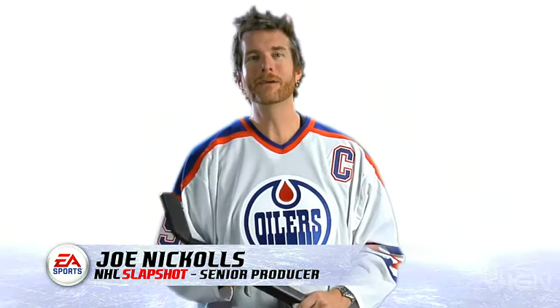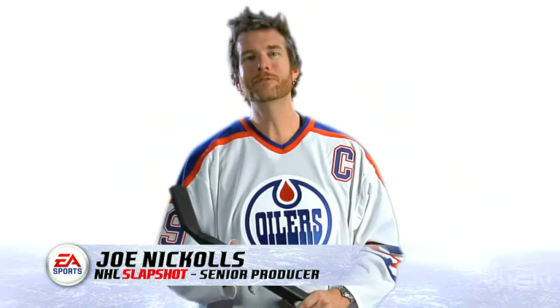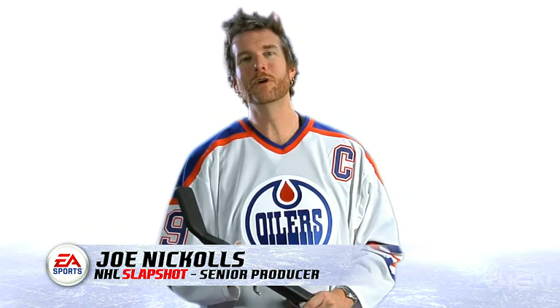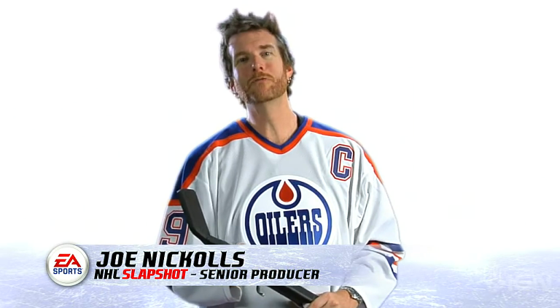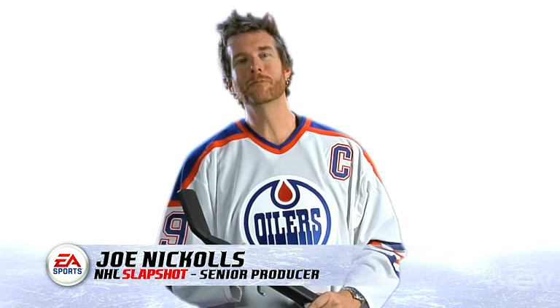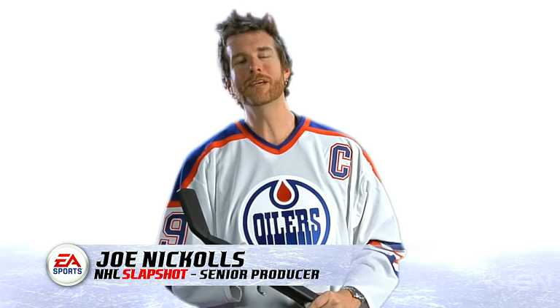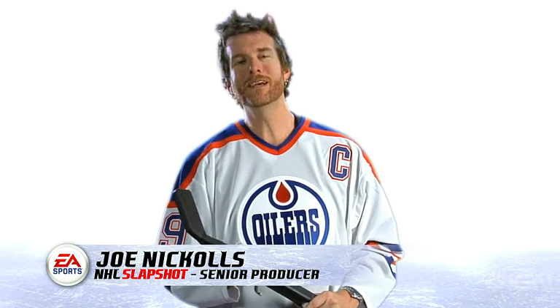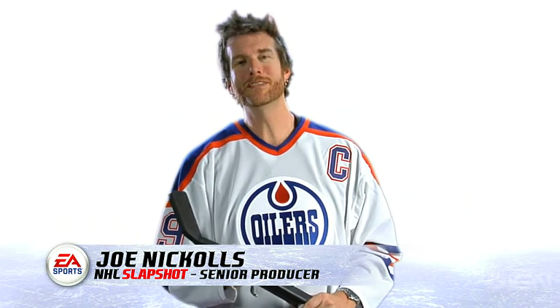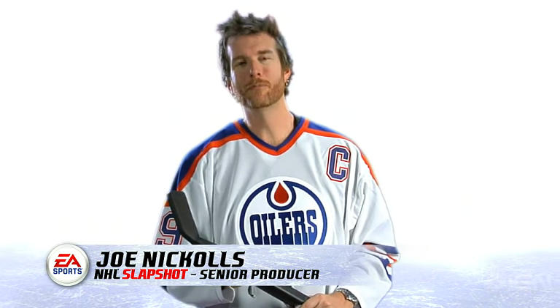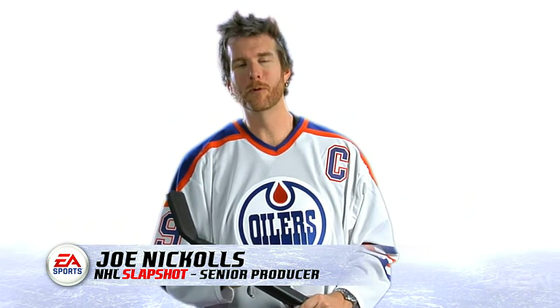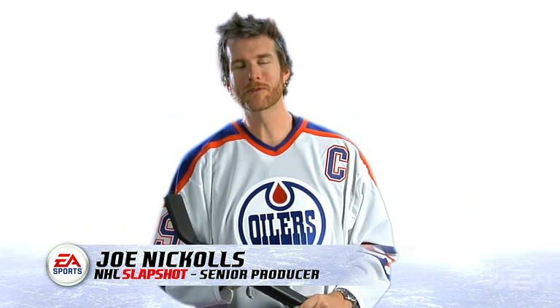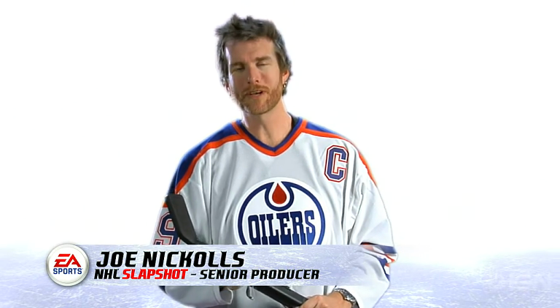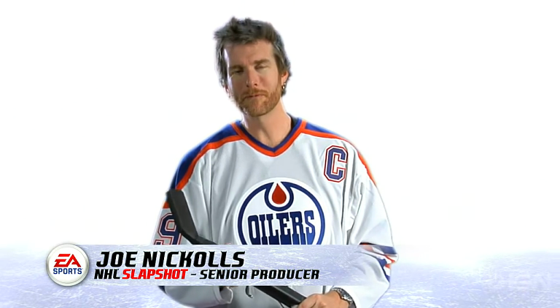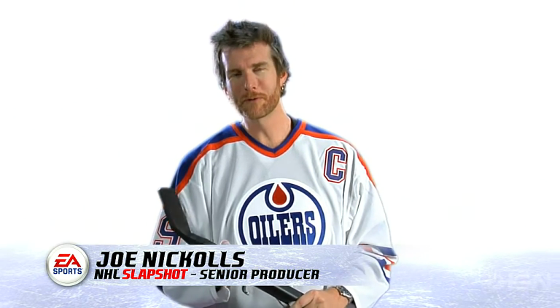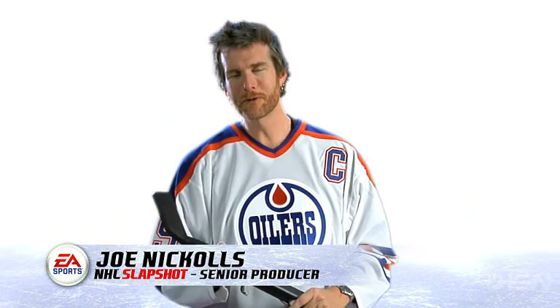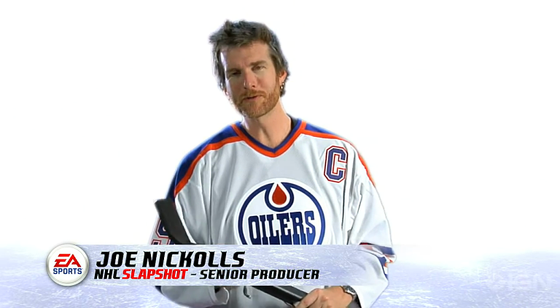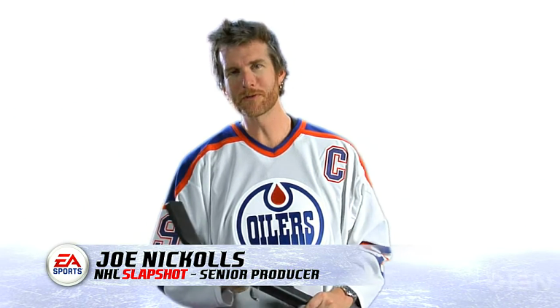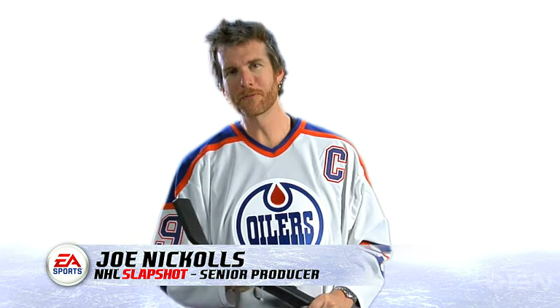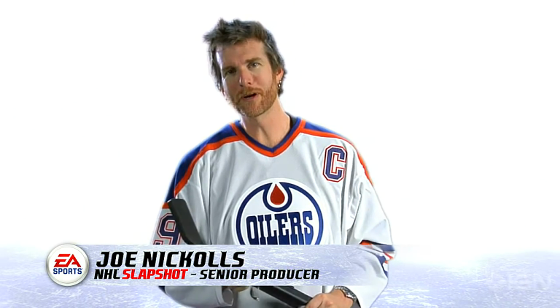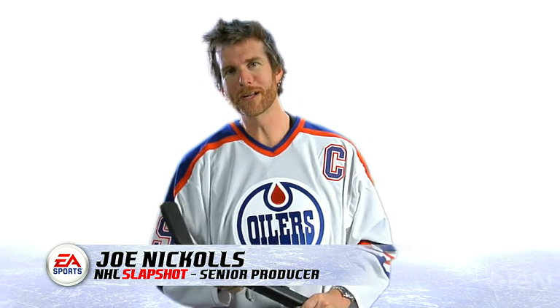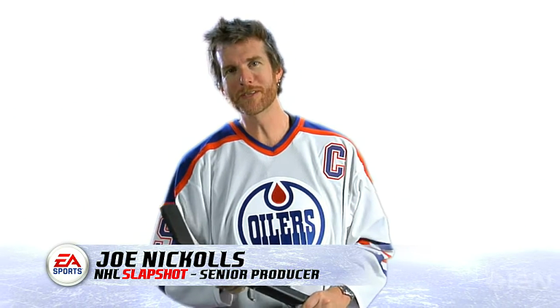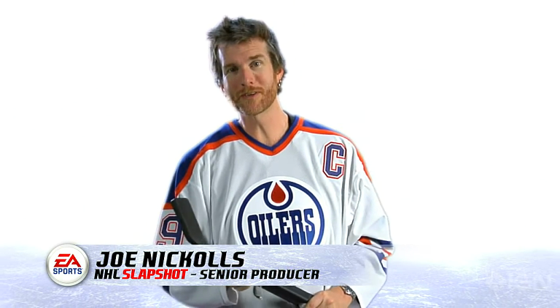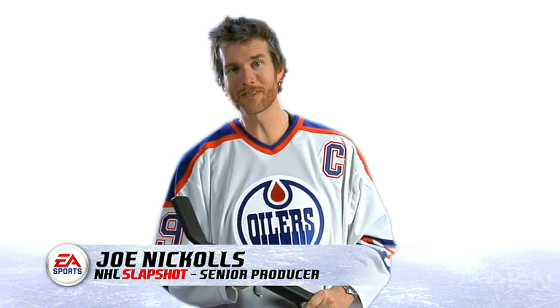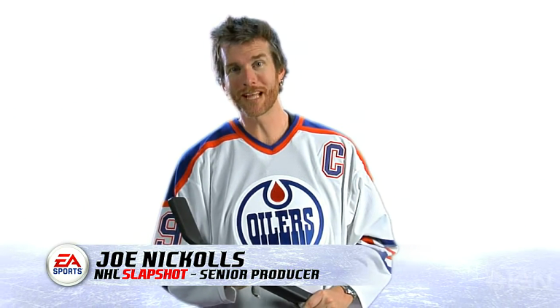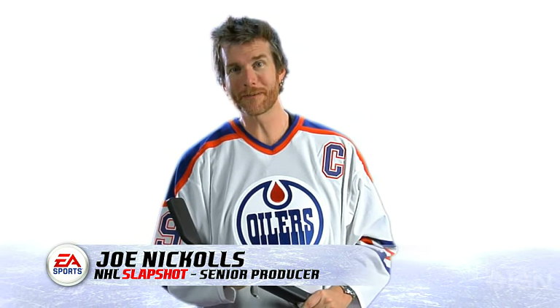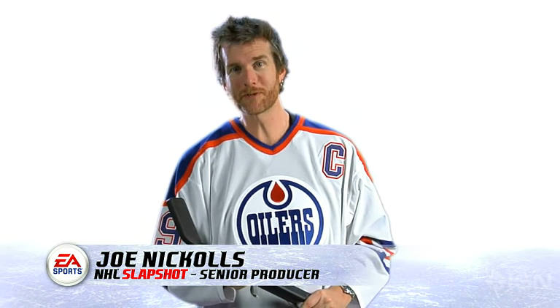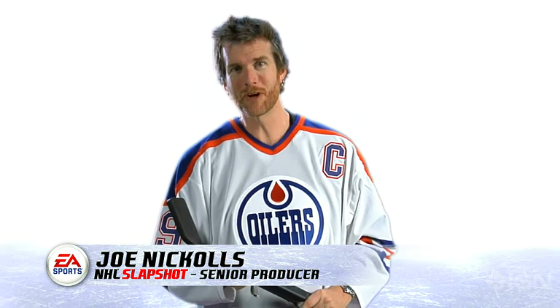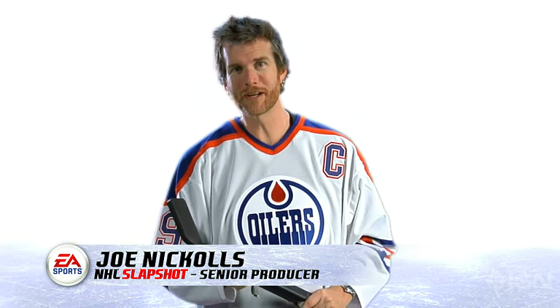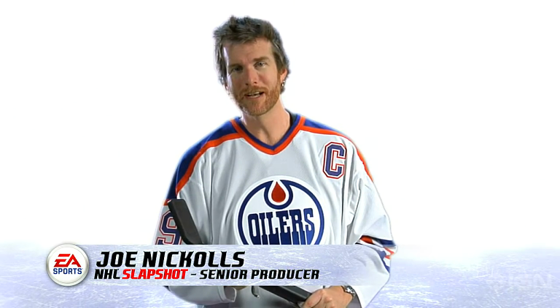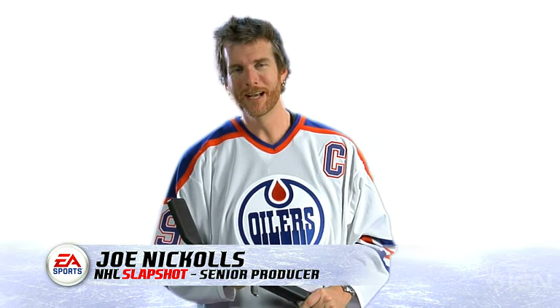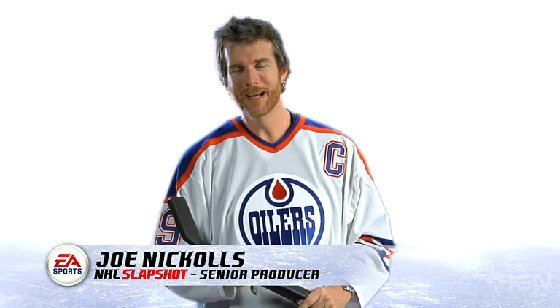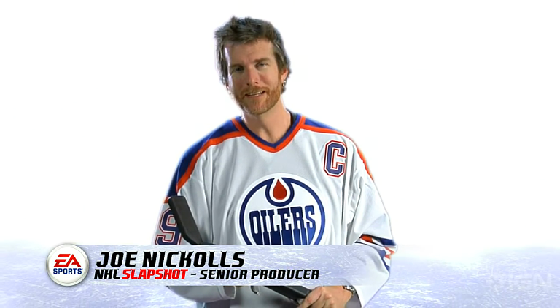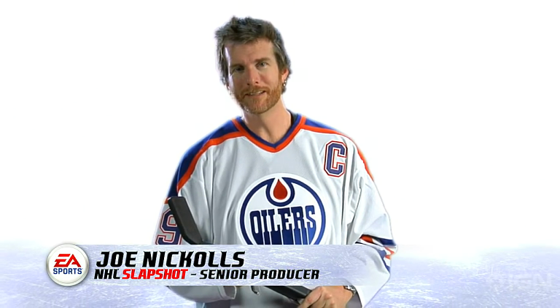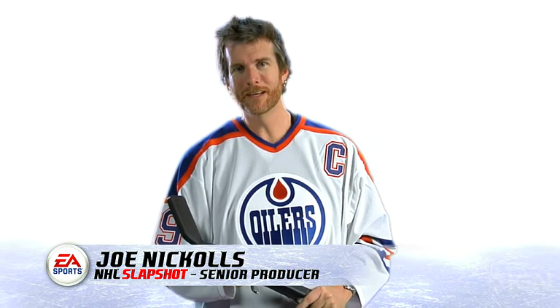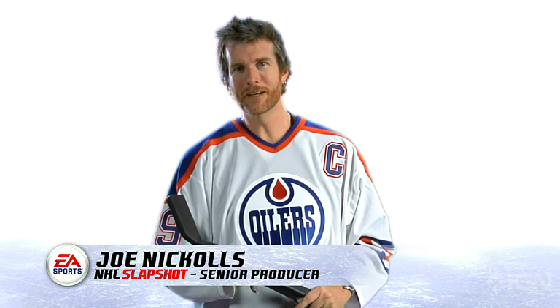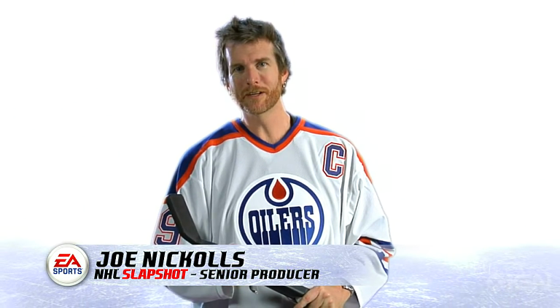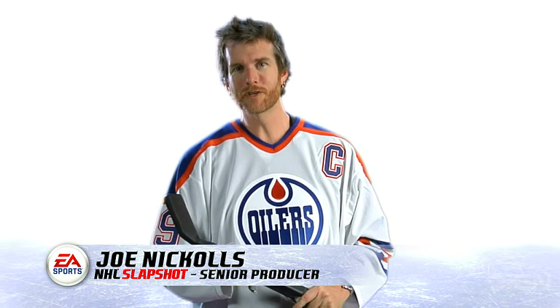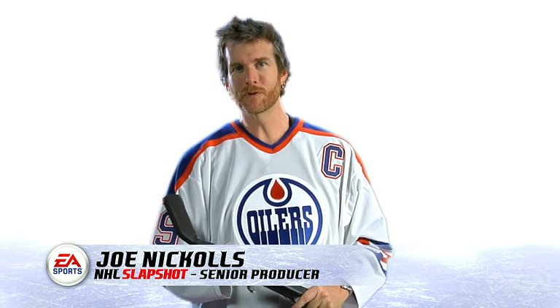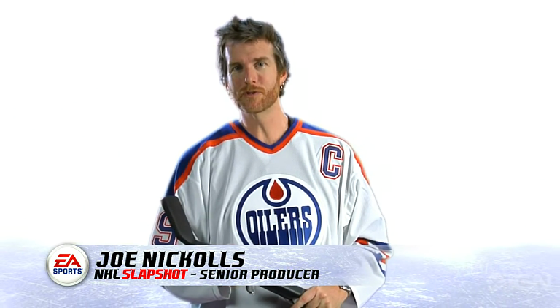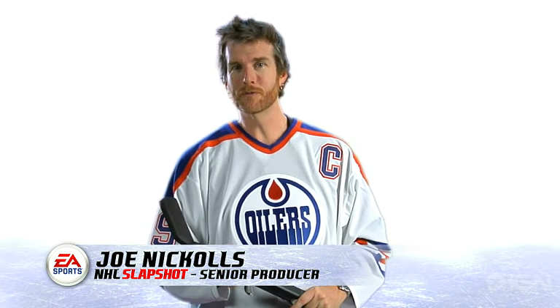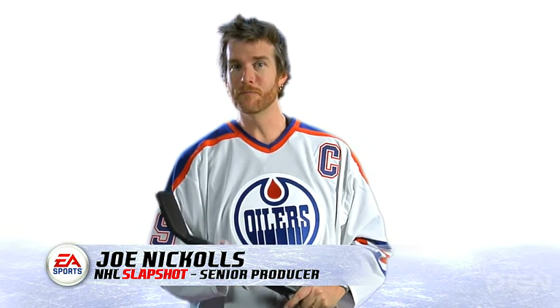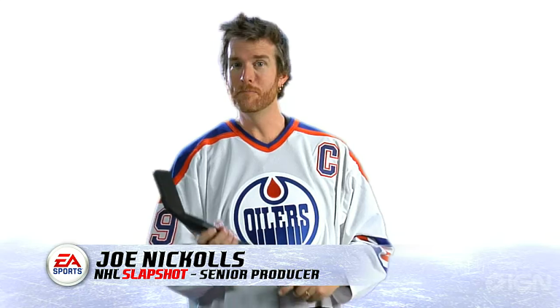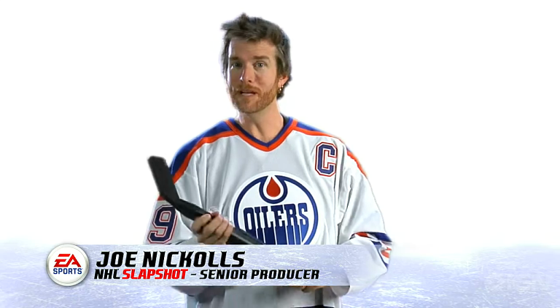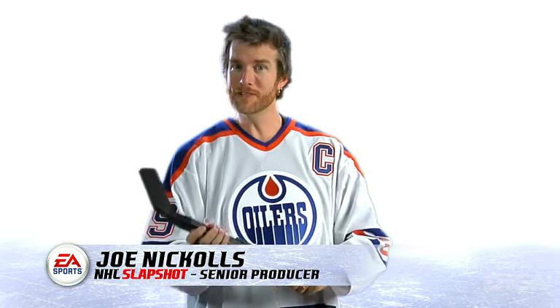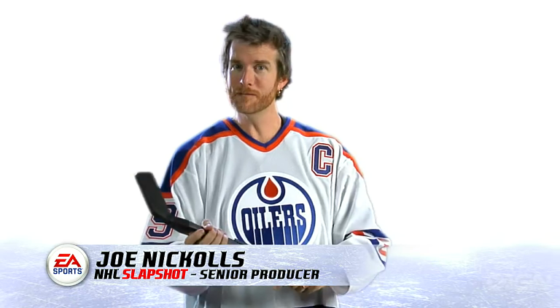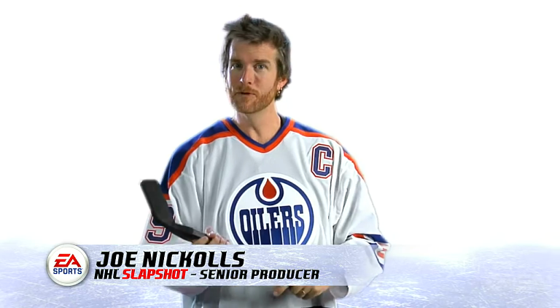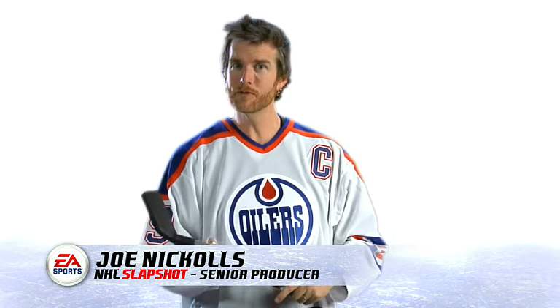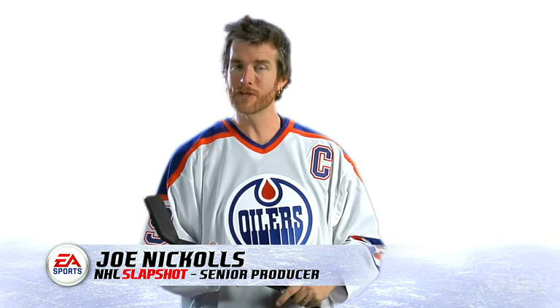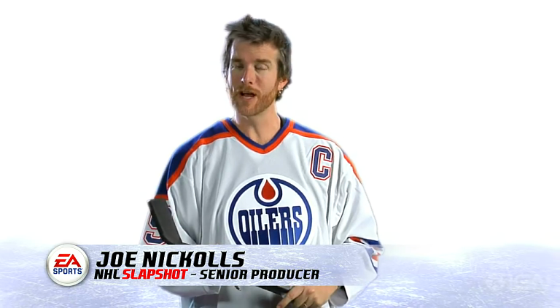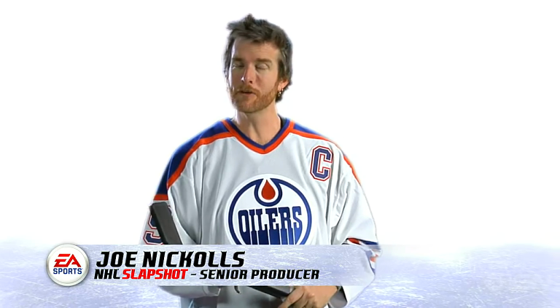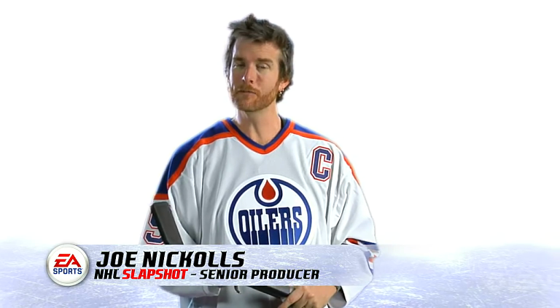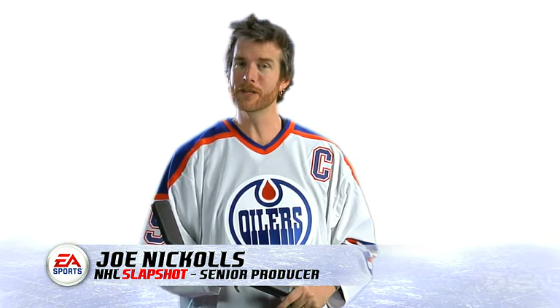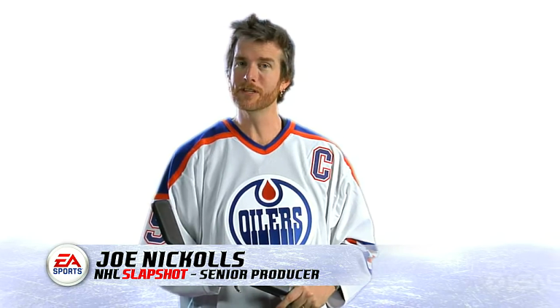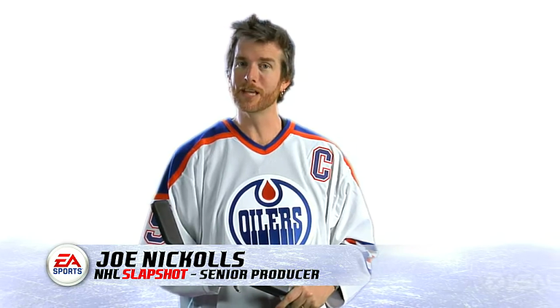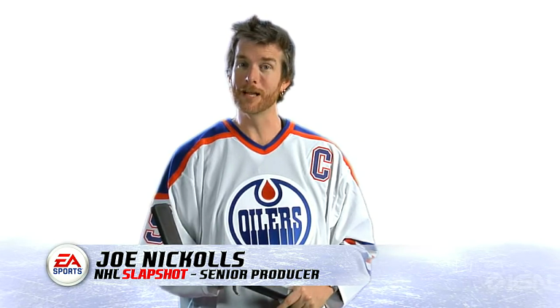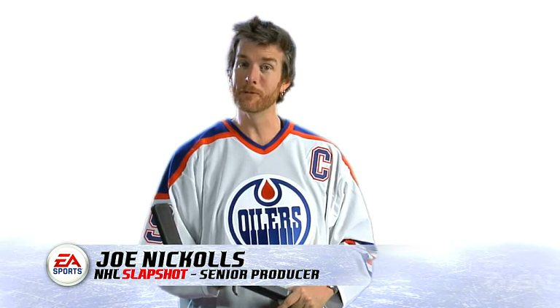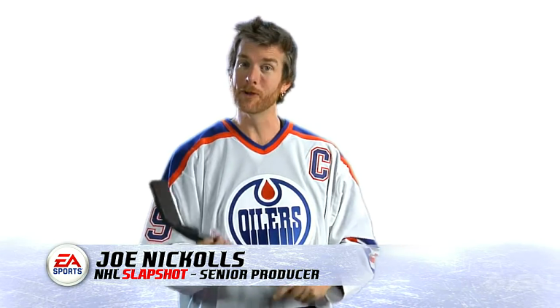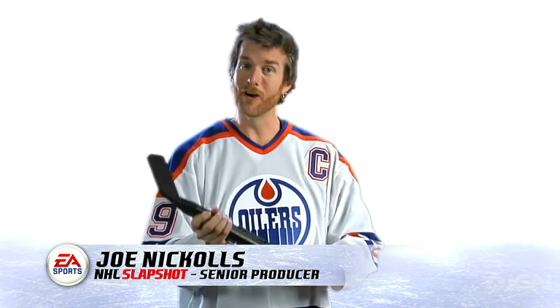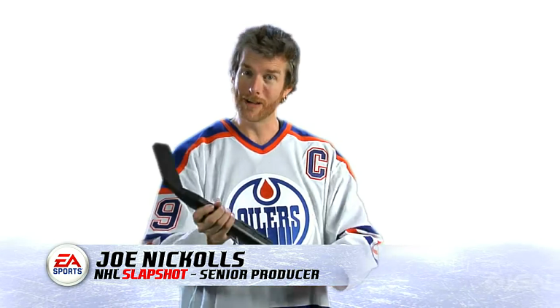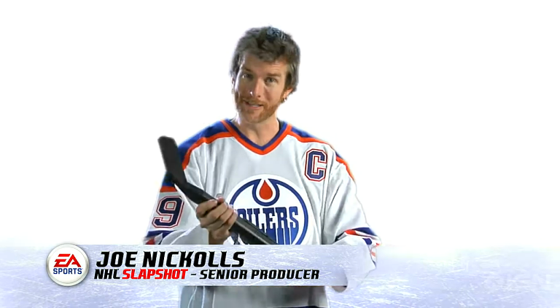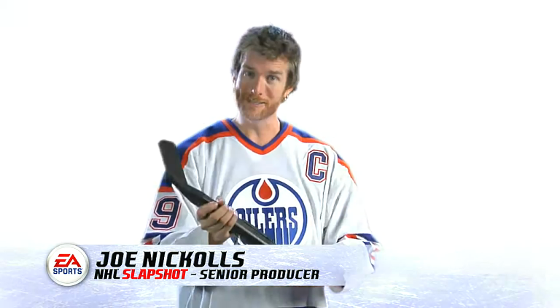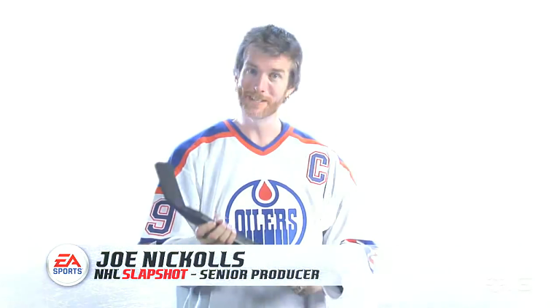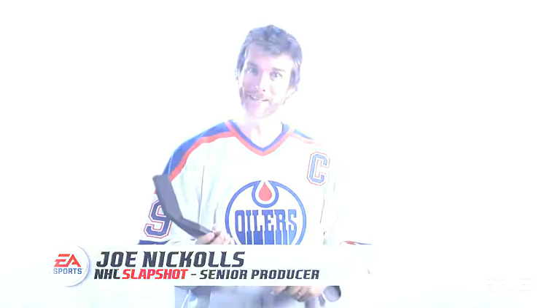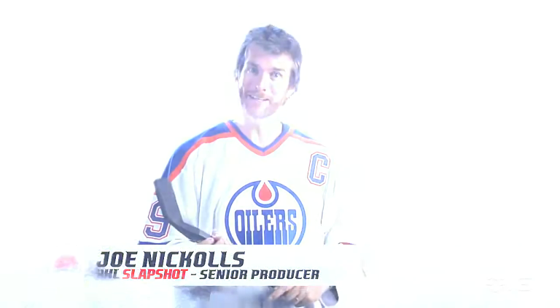I'm Joe from EA Sports, I'm the producer for NHL Slapshot, and today I'm going to show you some basic moves on how to play the game with our hockey stick.